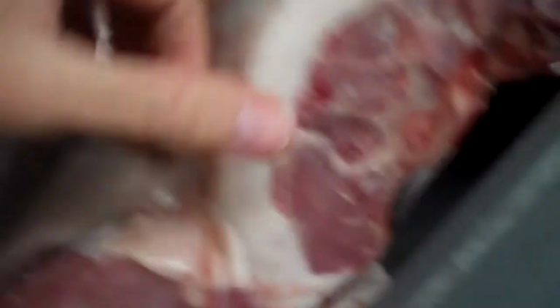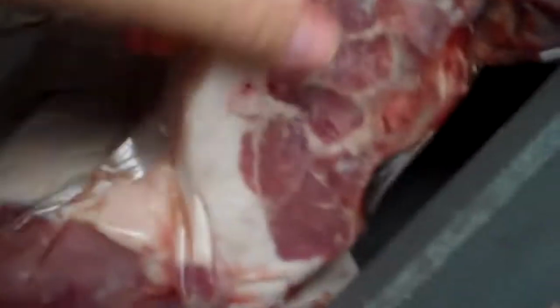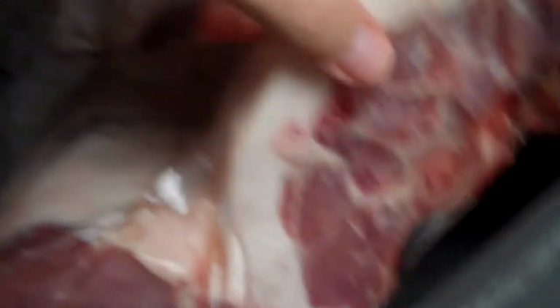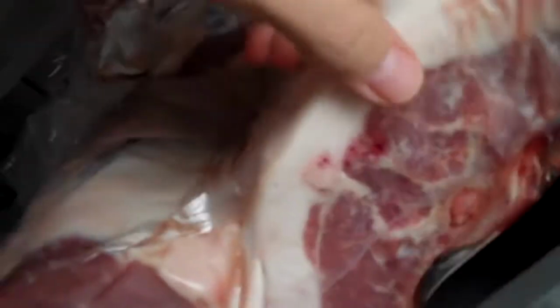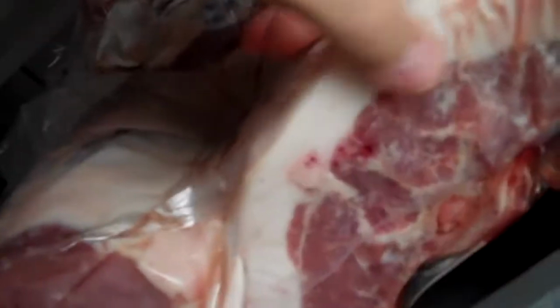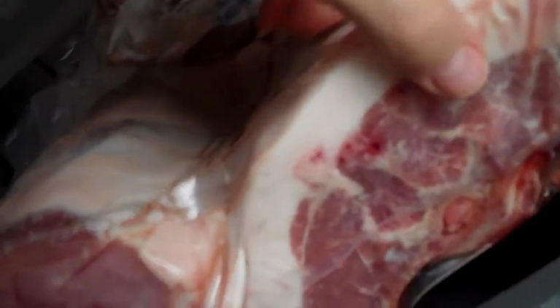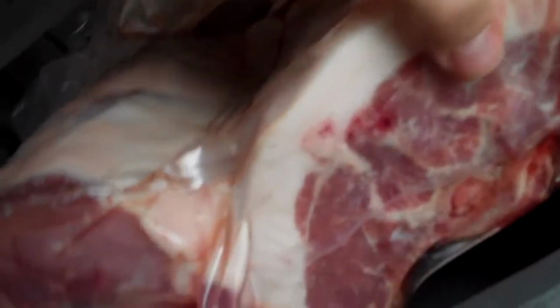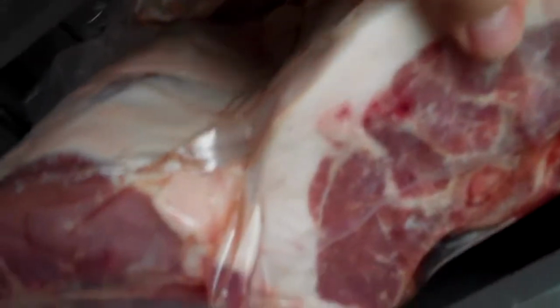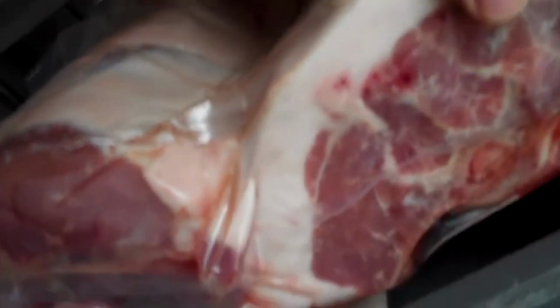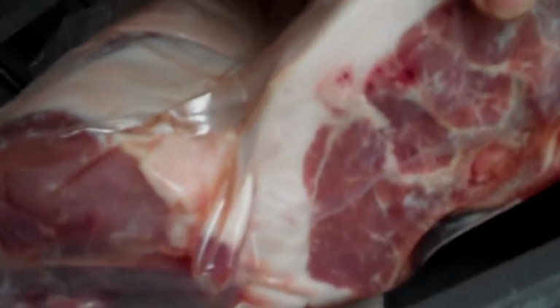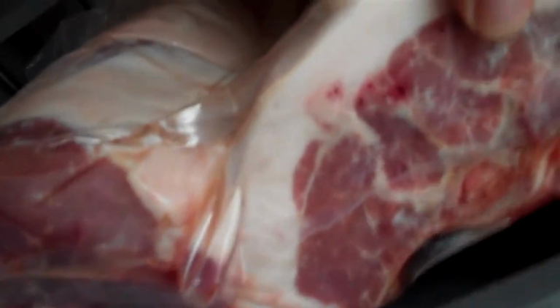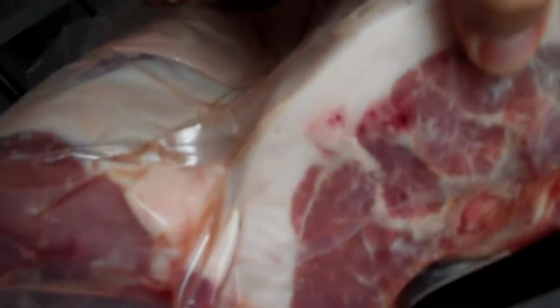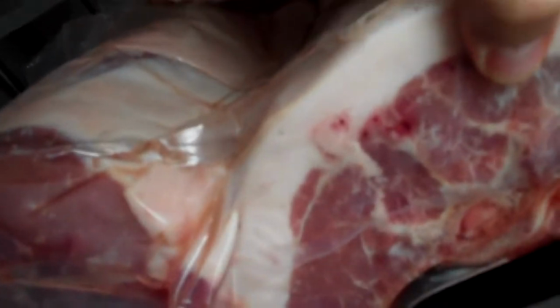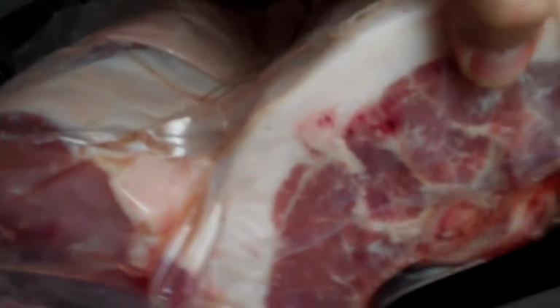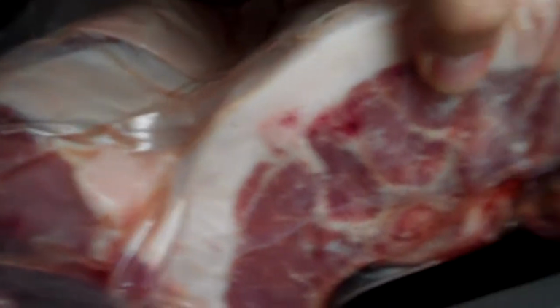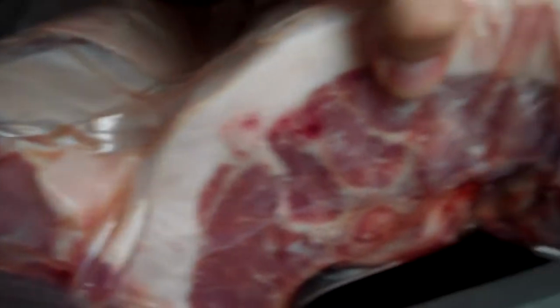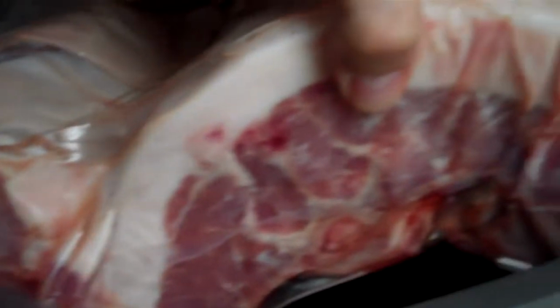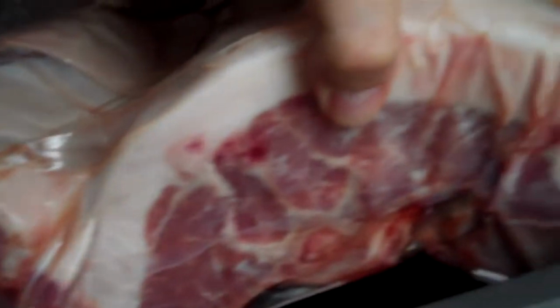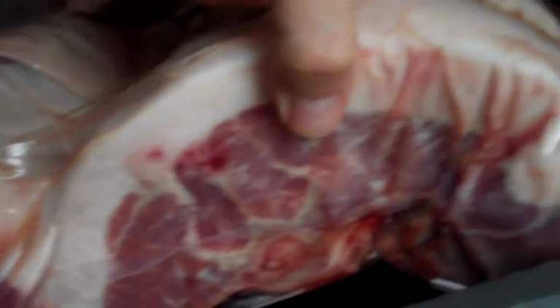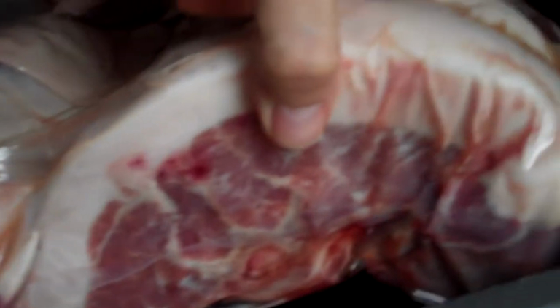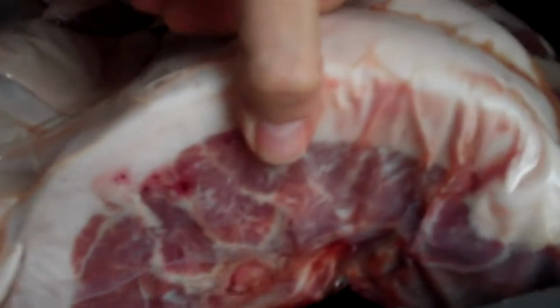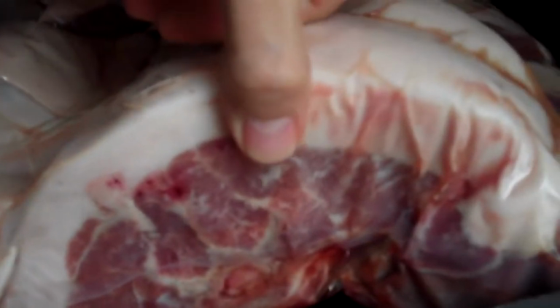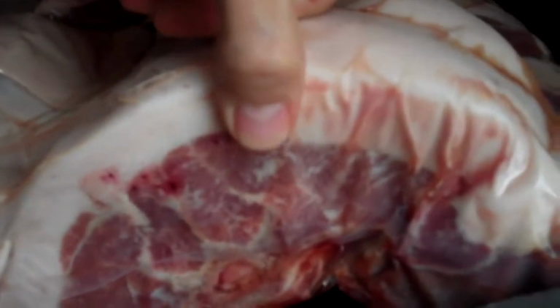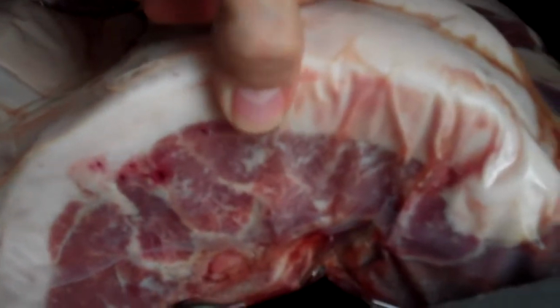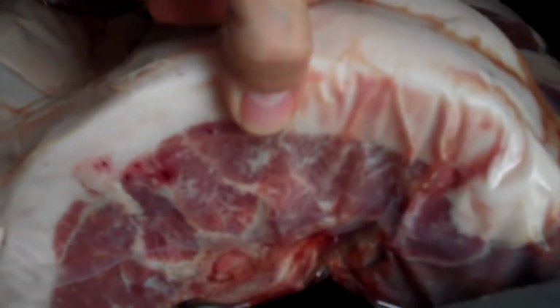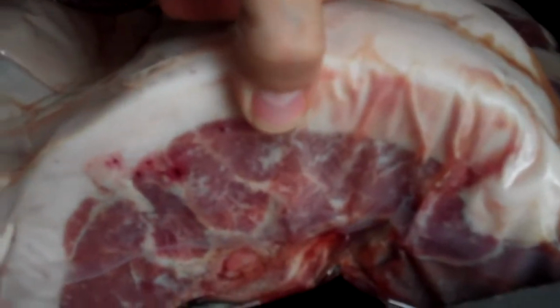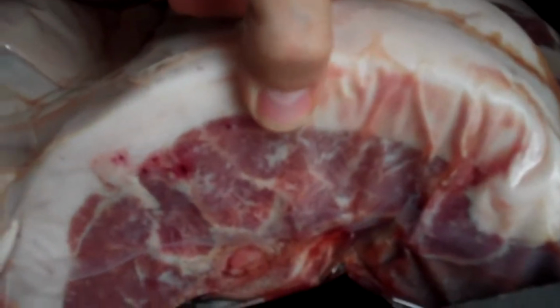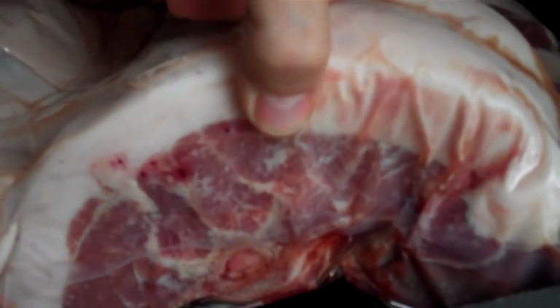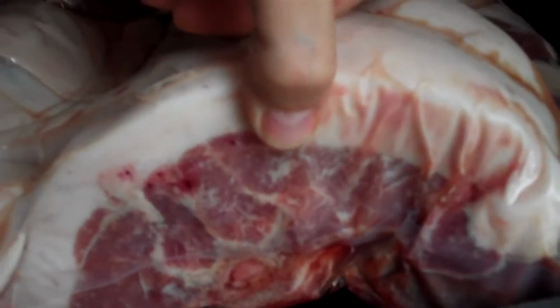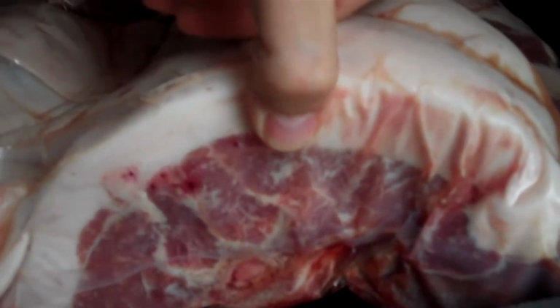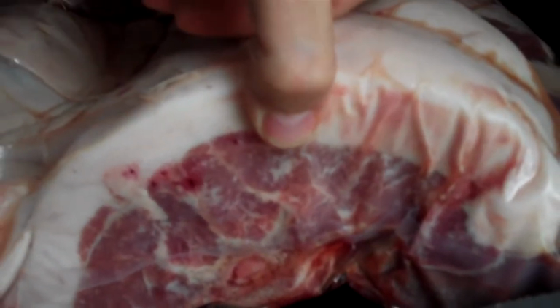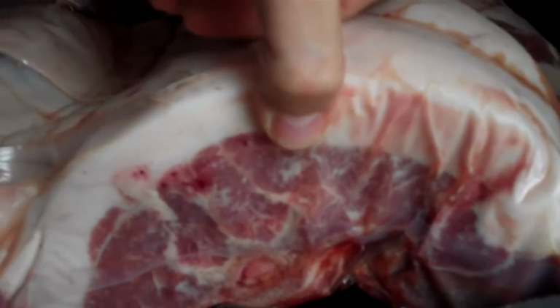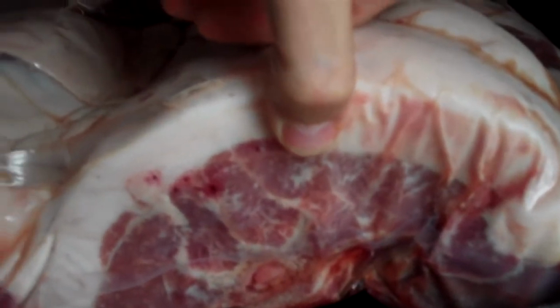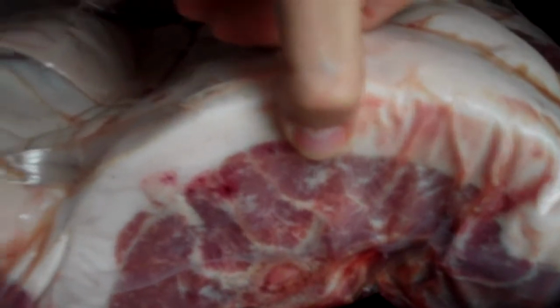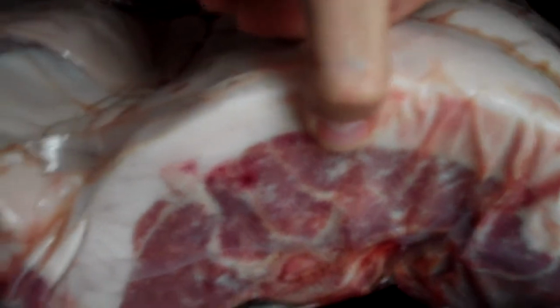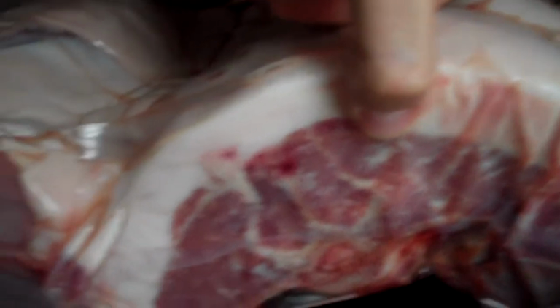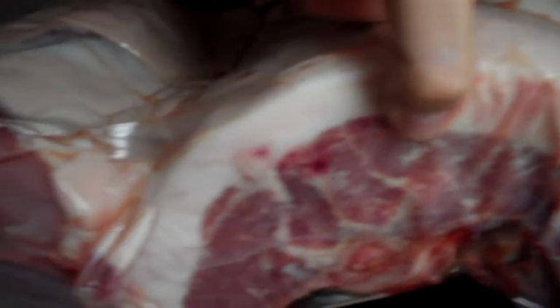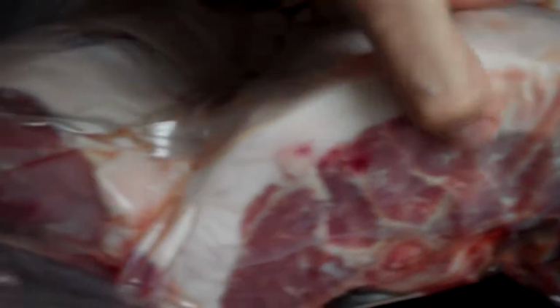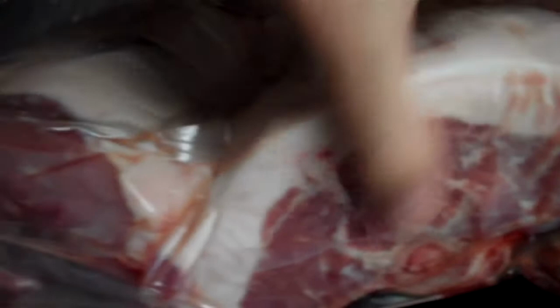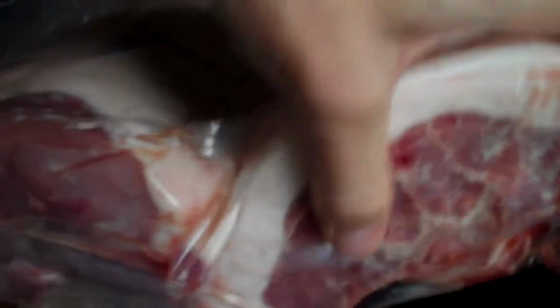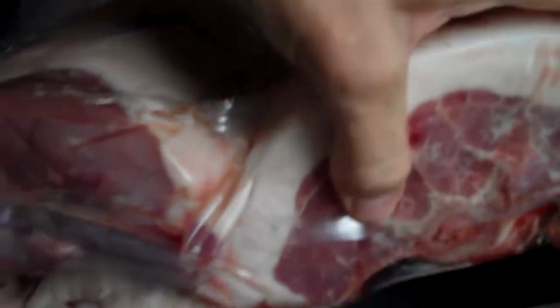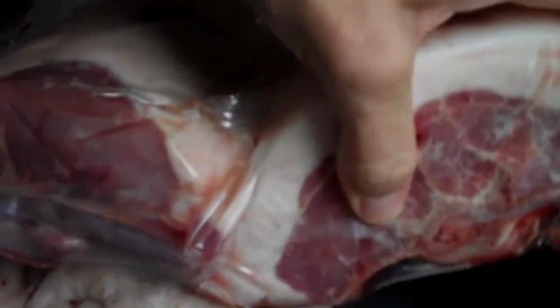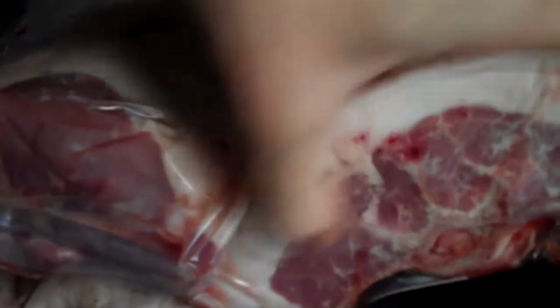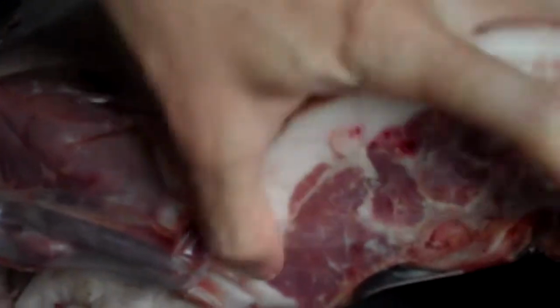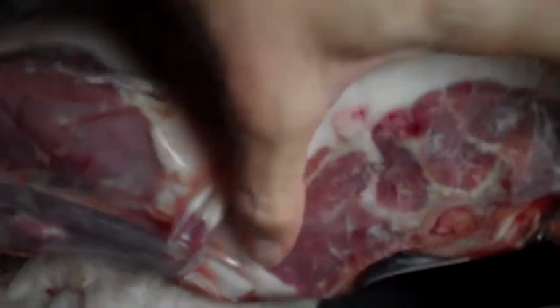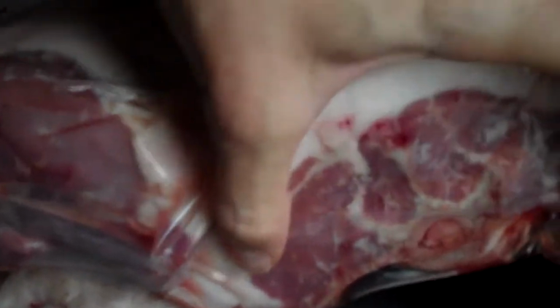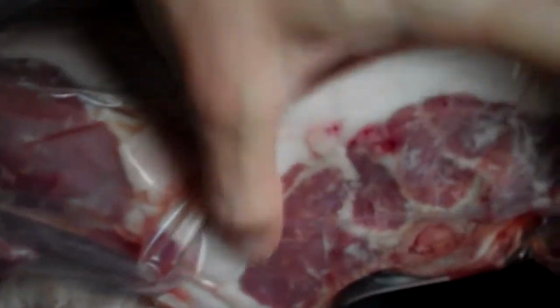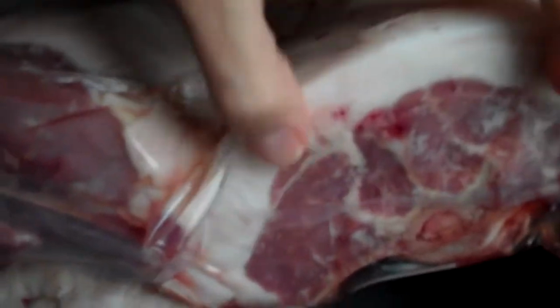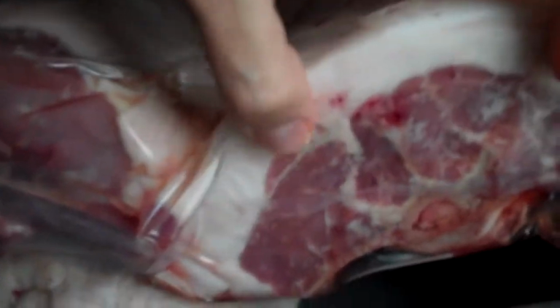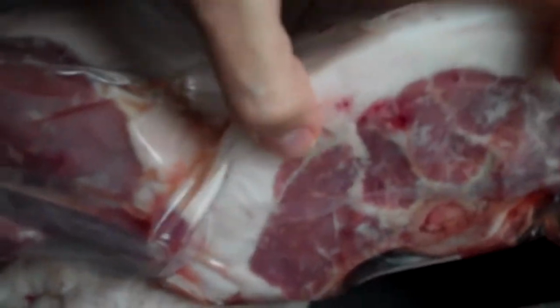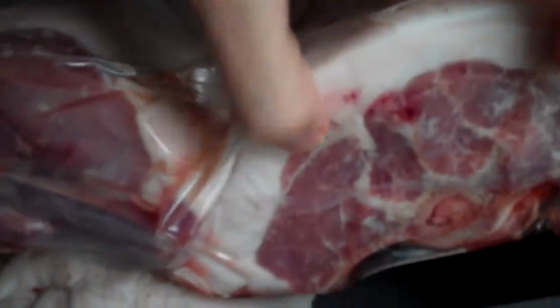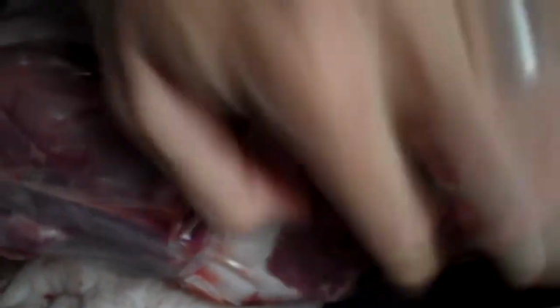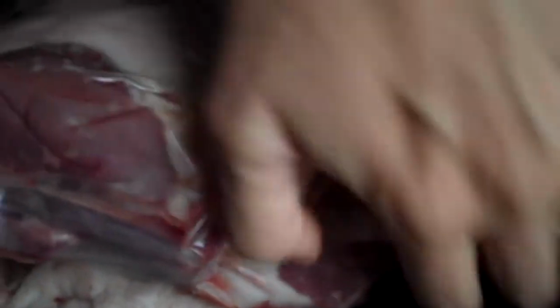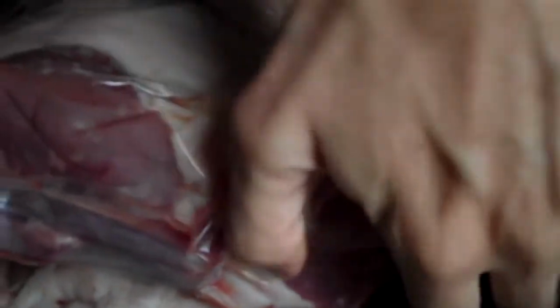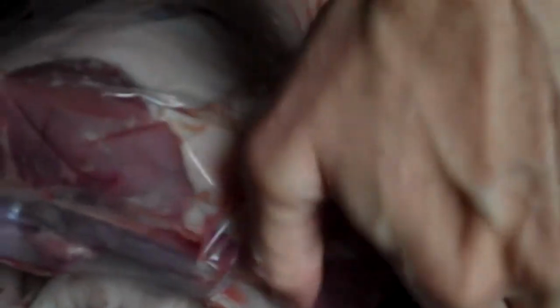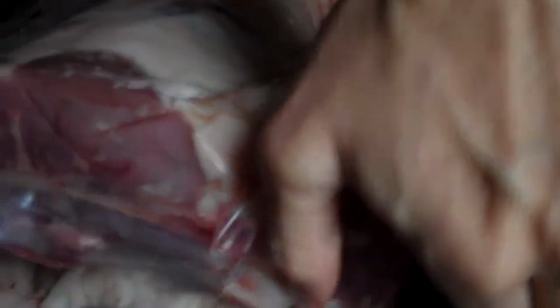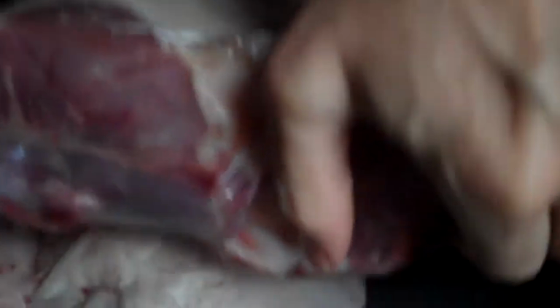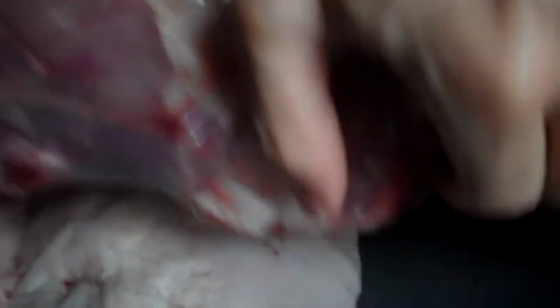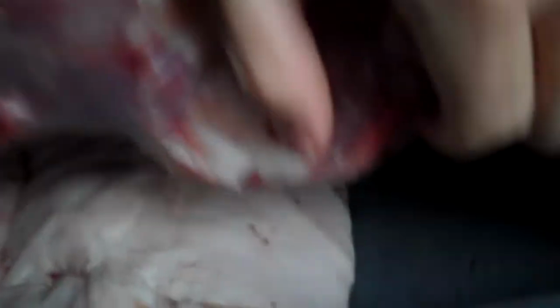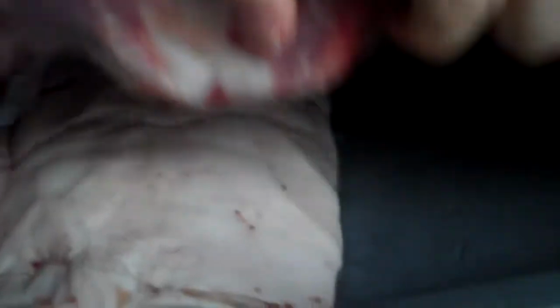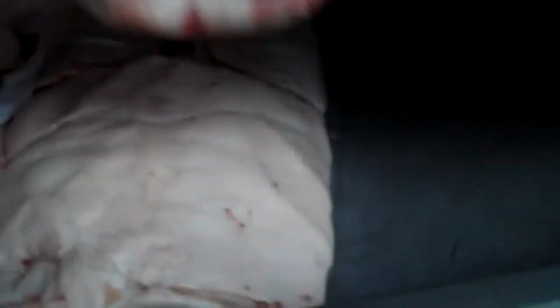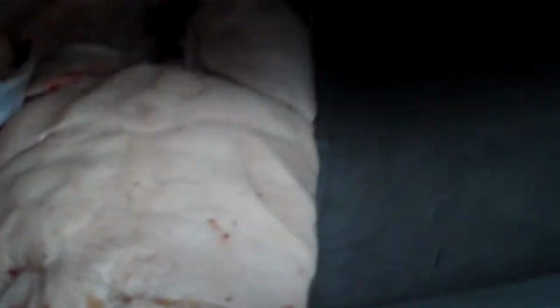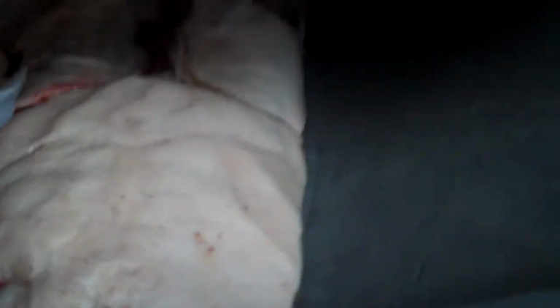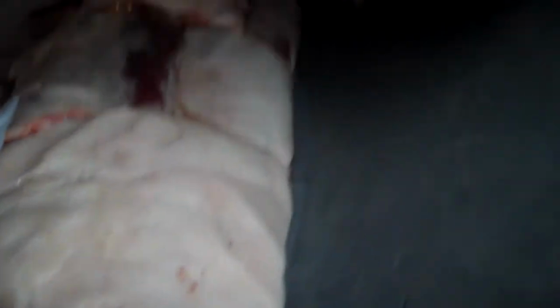Wild boar saddles. Look at that fat. There's the loins, tenderloin underneath there.